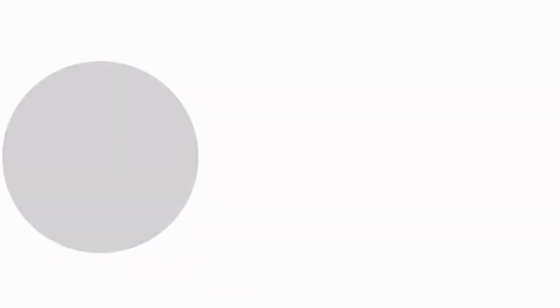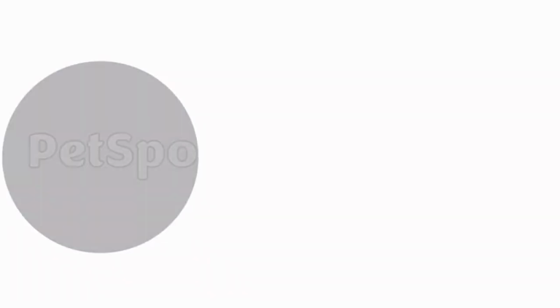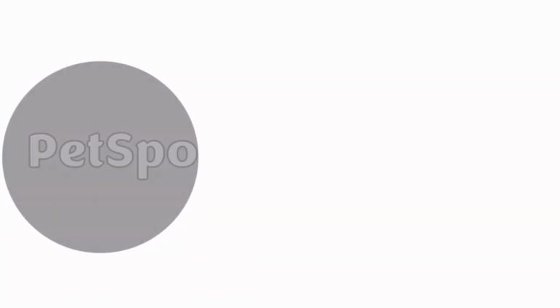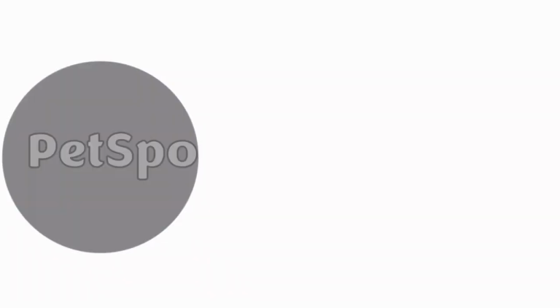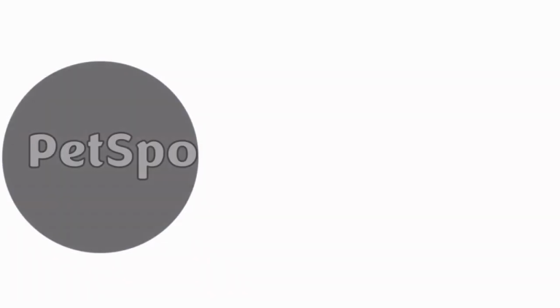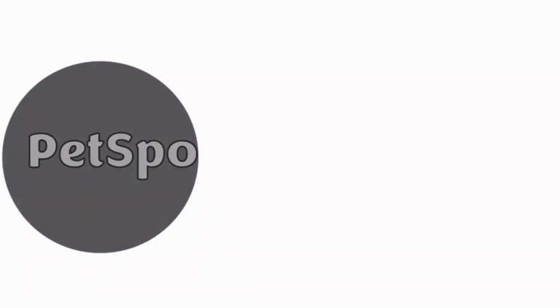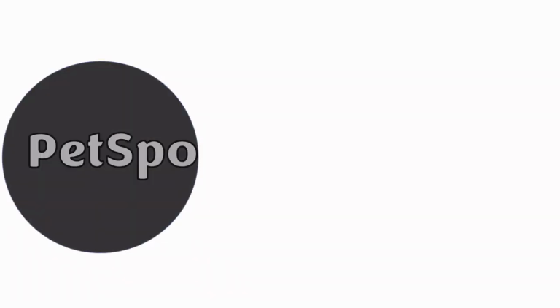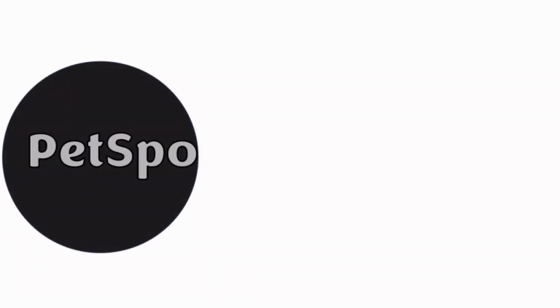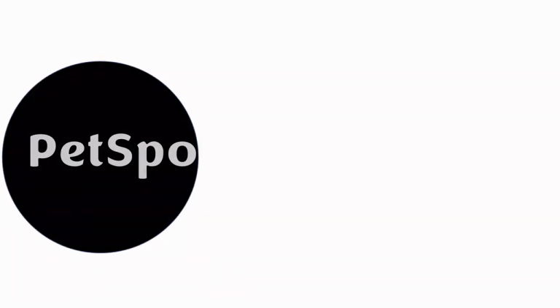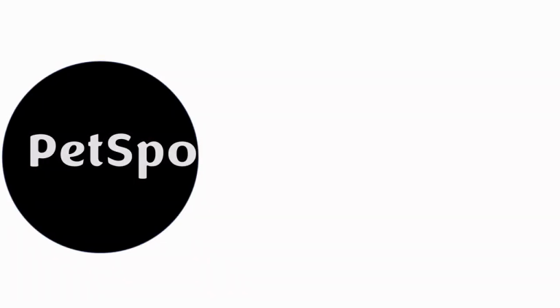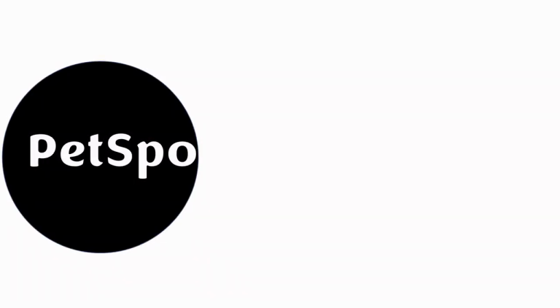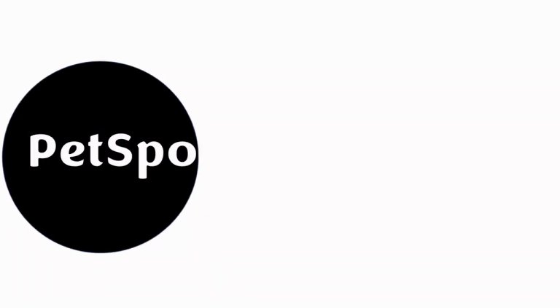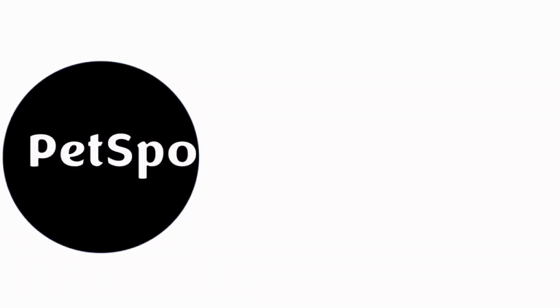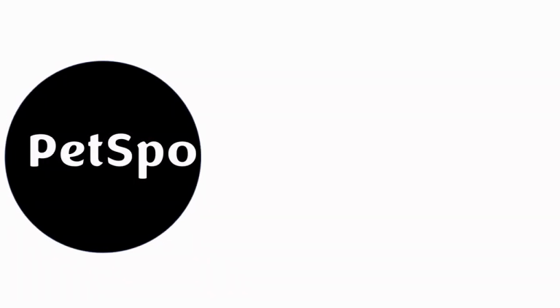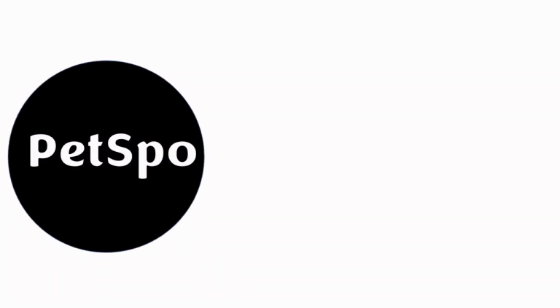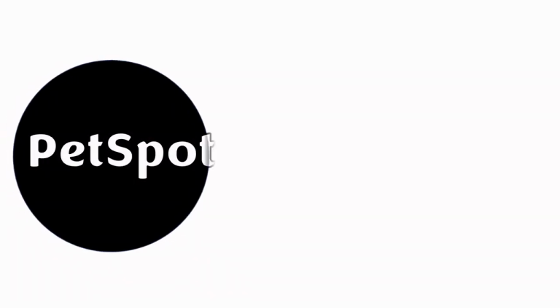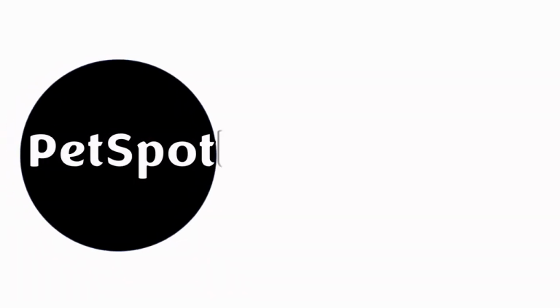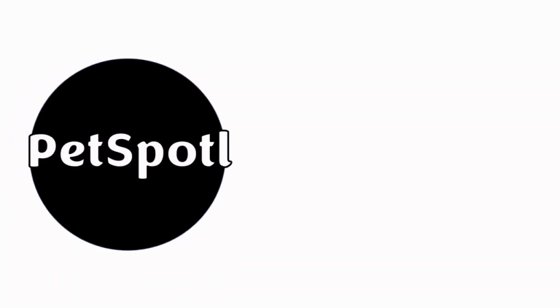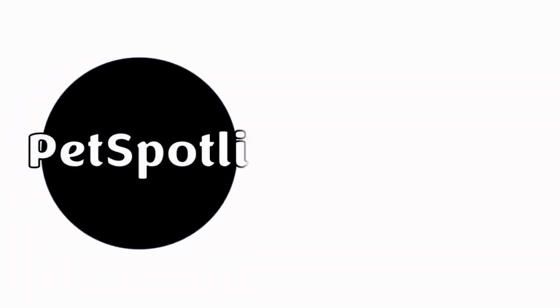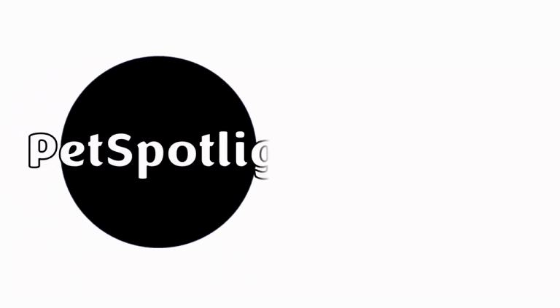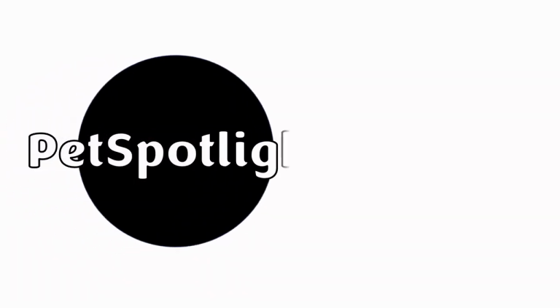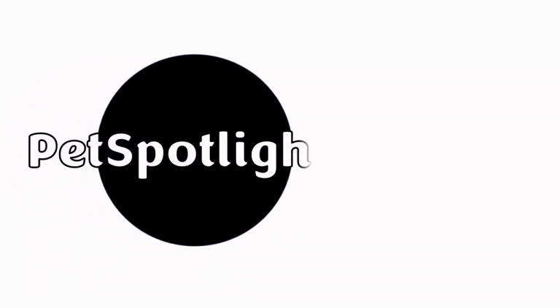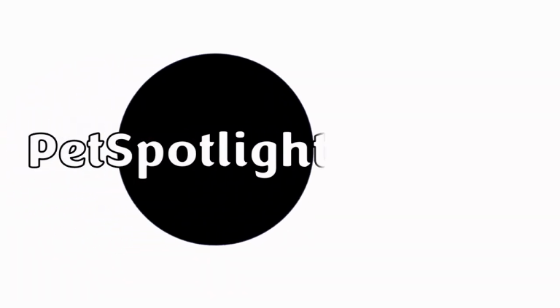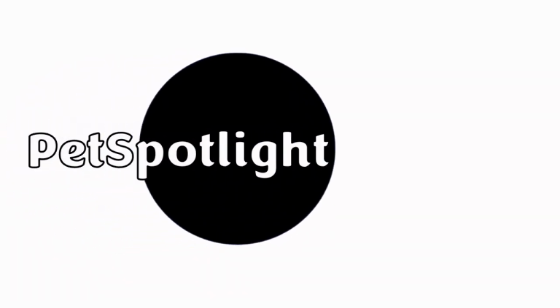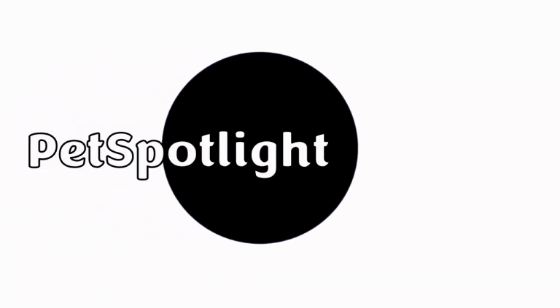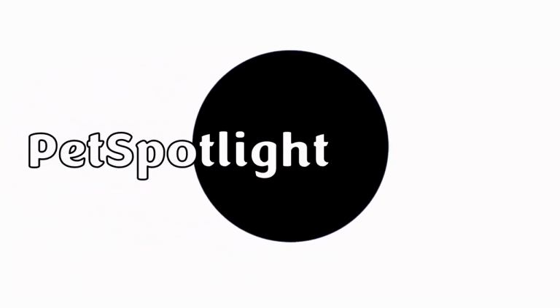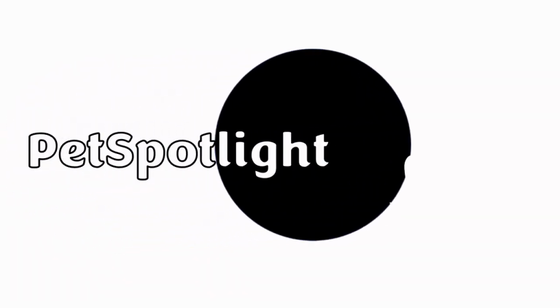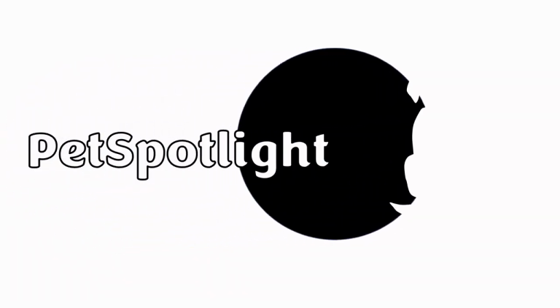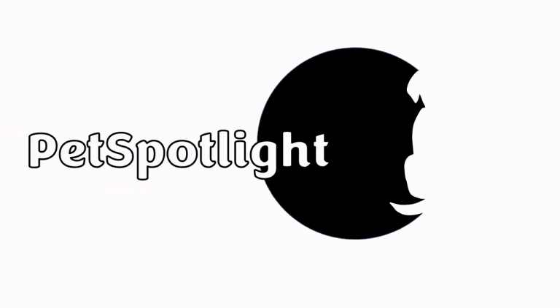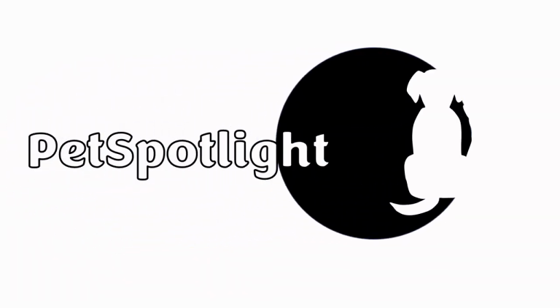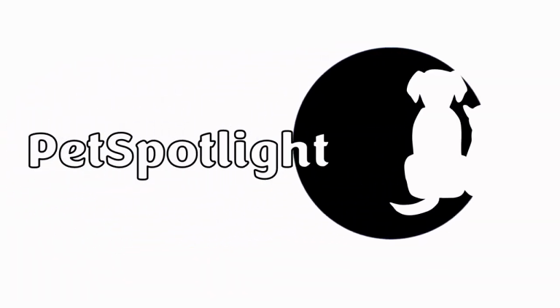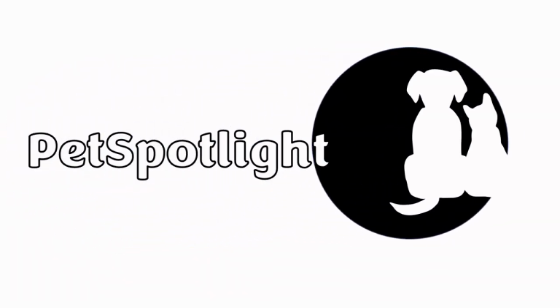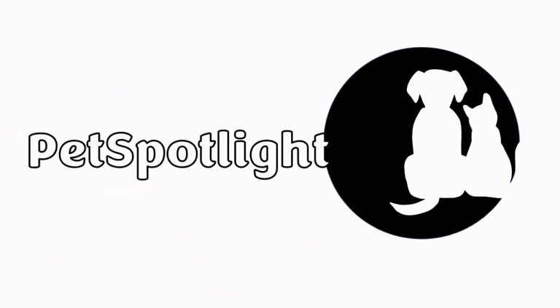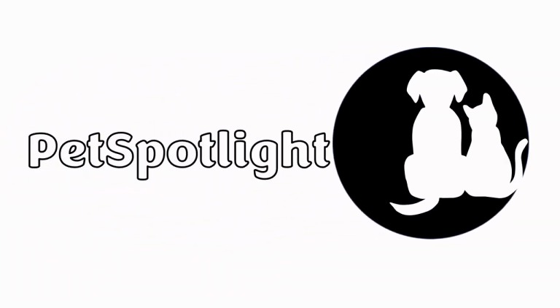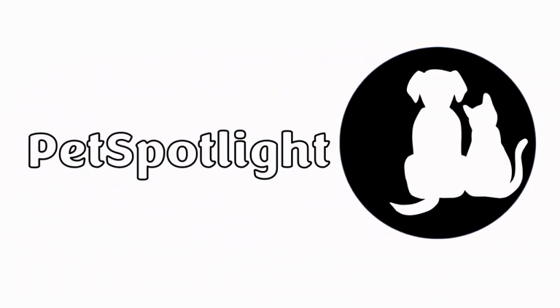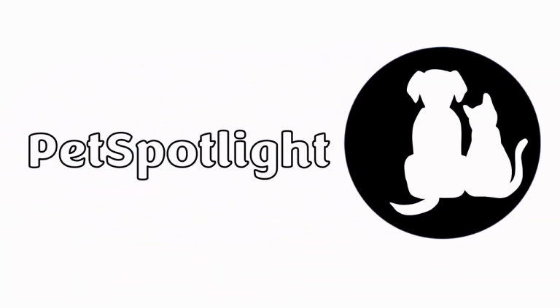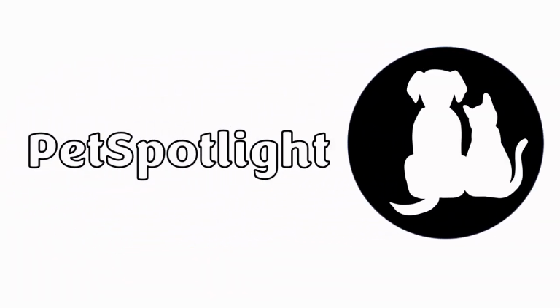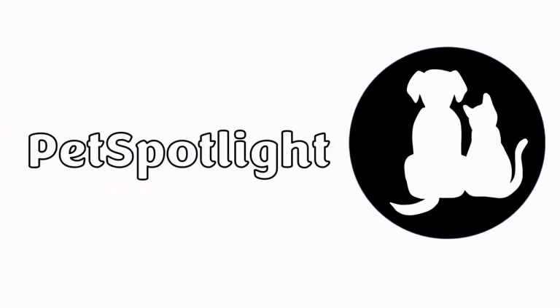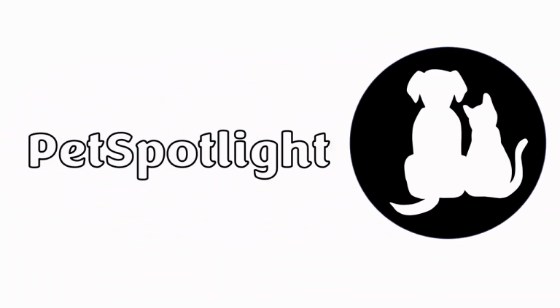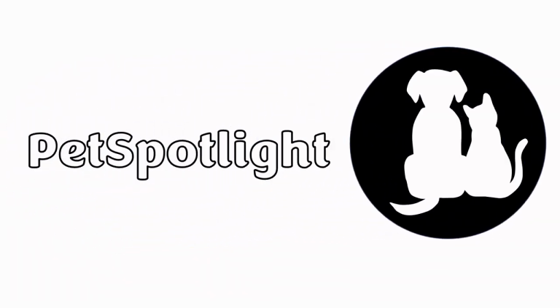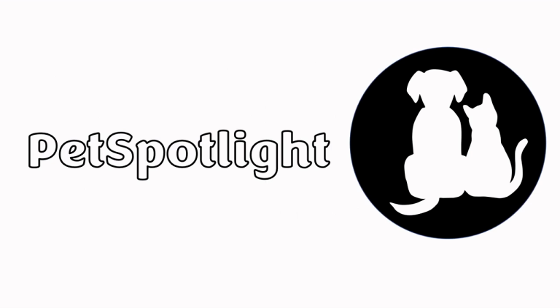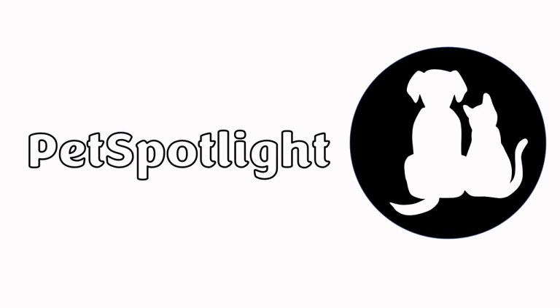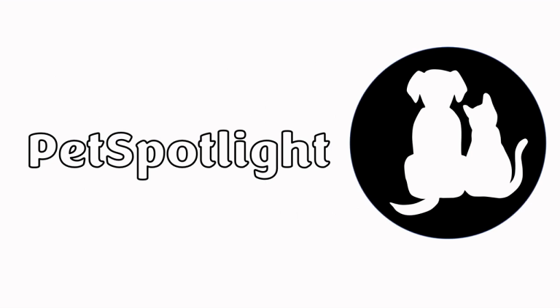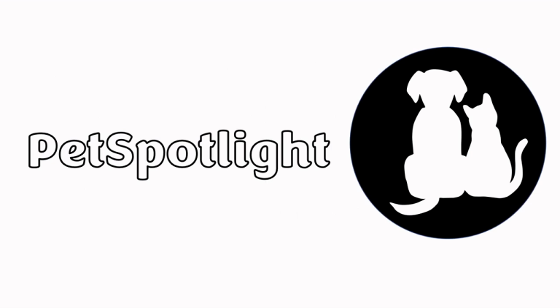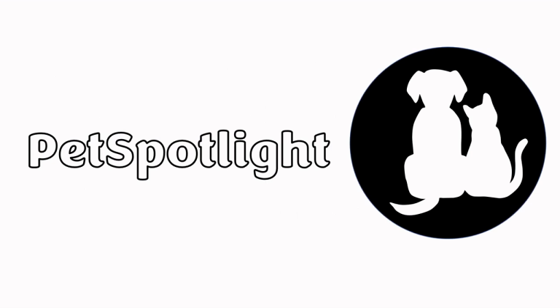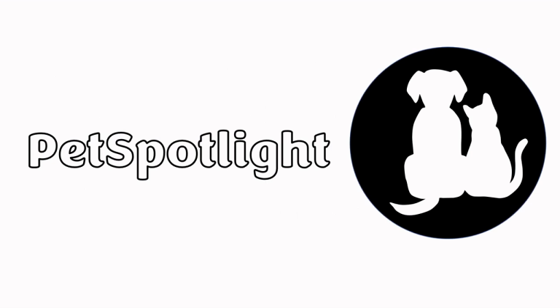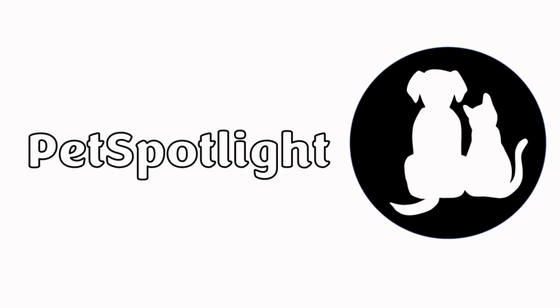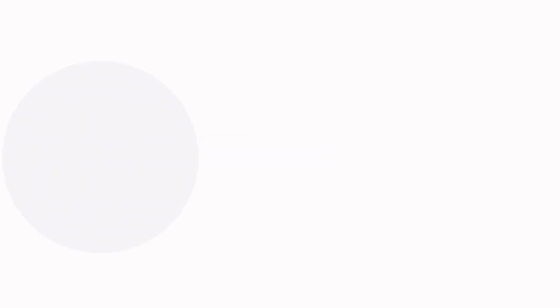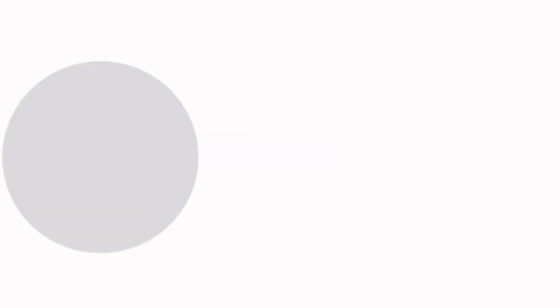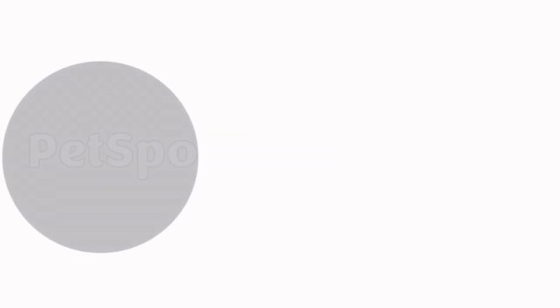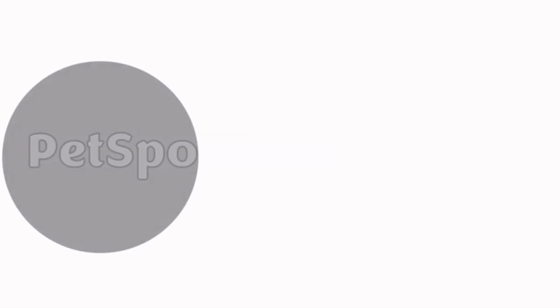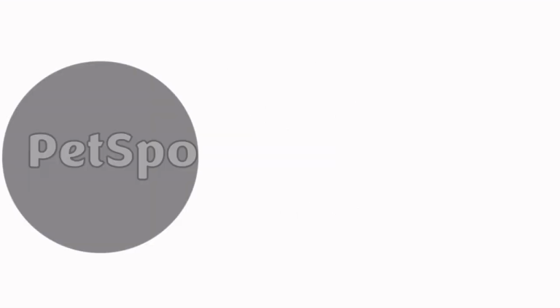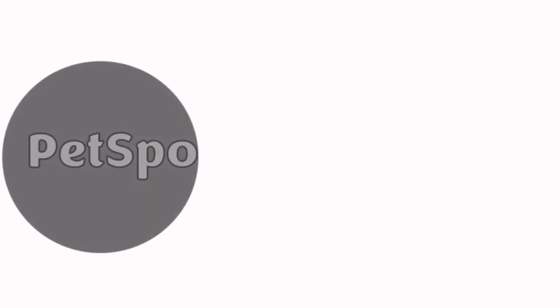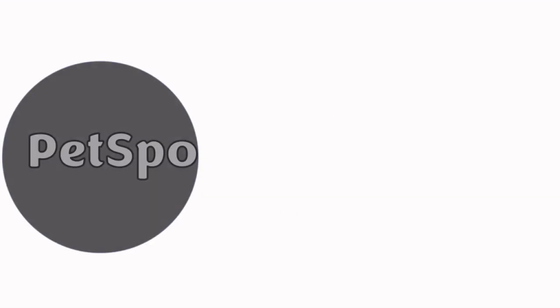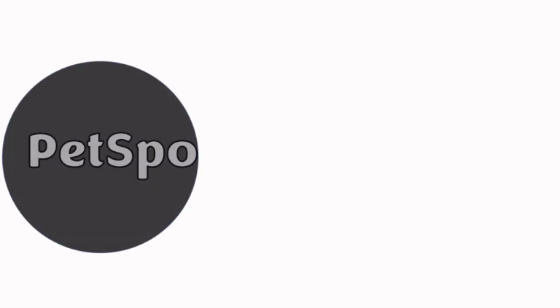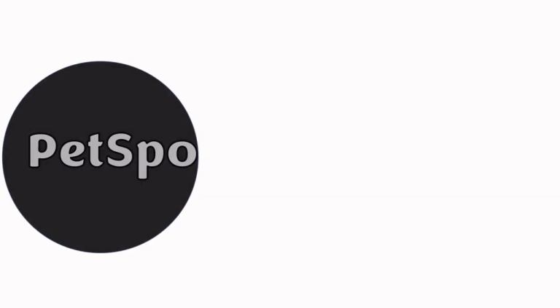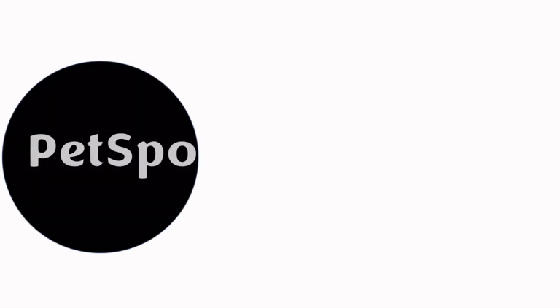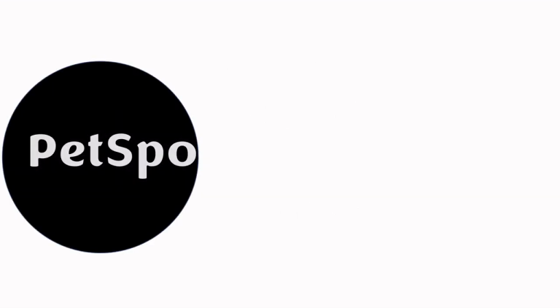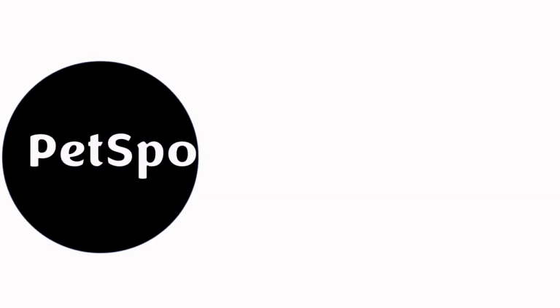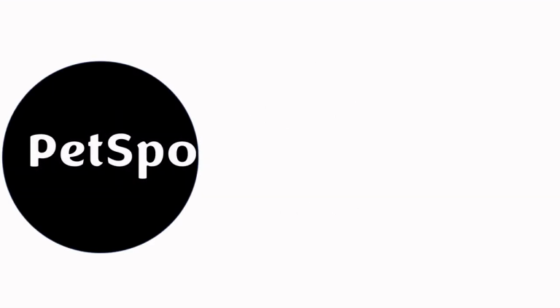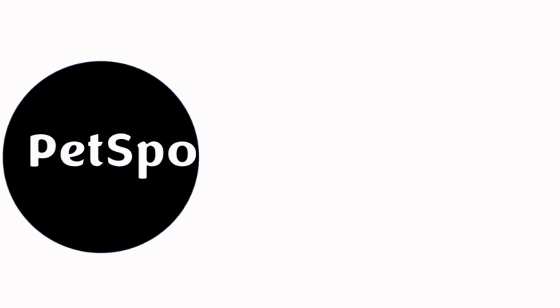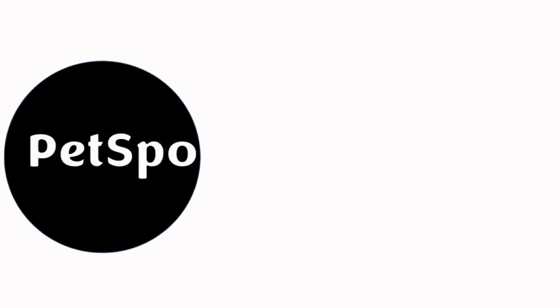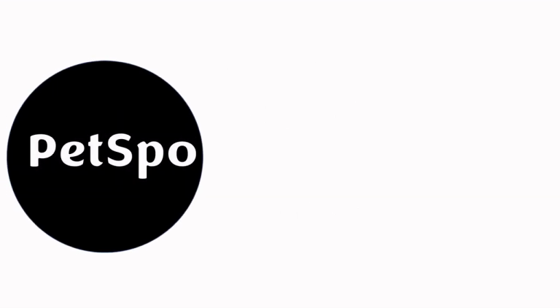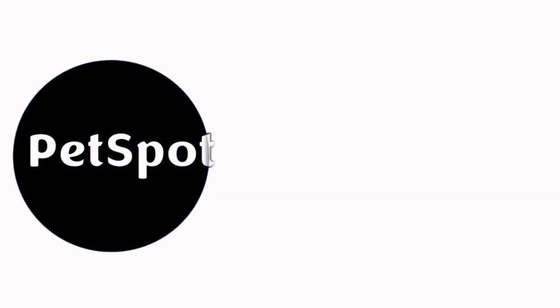Welcome to Pet Spotlight, where we love helping you learn more about your pets by breaking down the latest science and research.